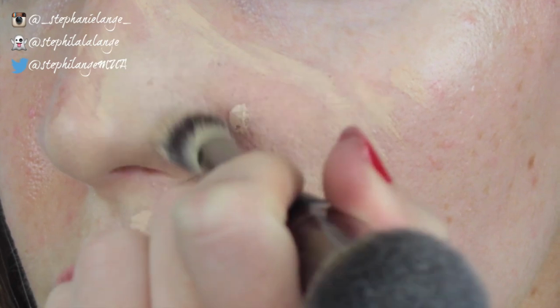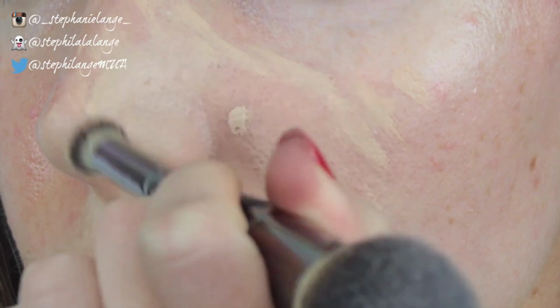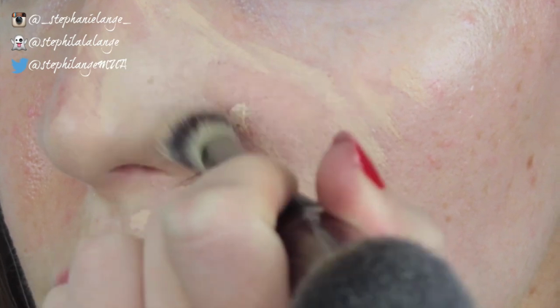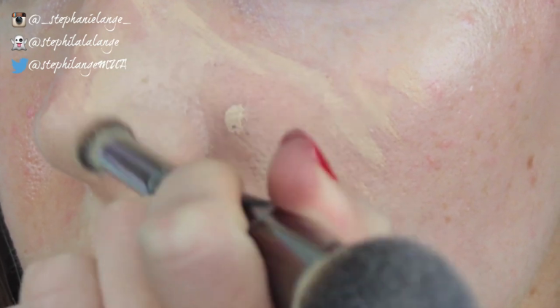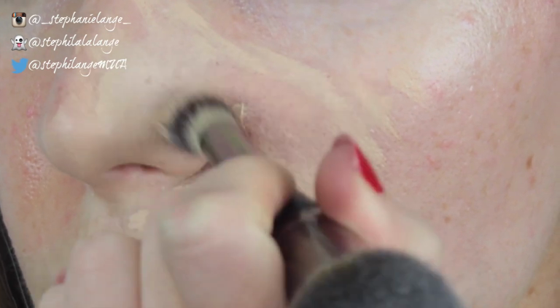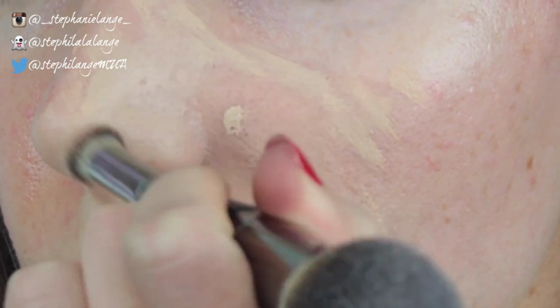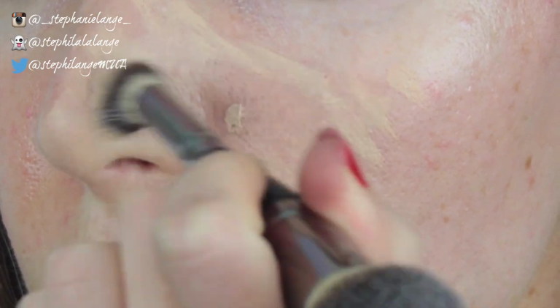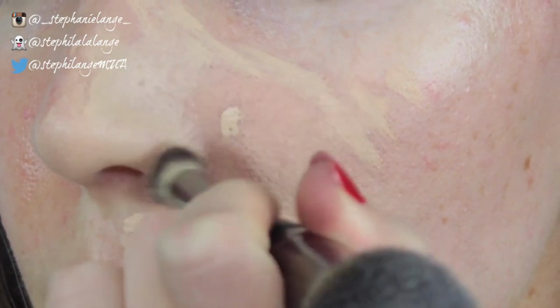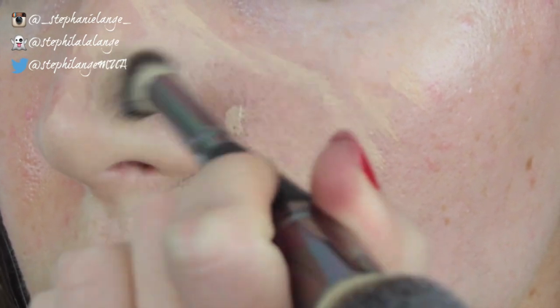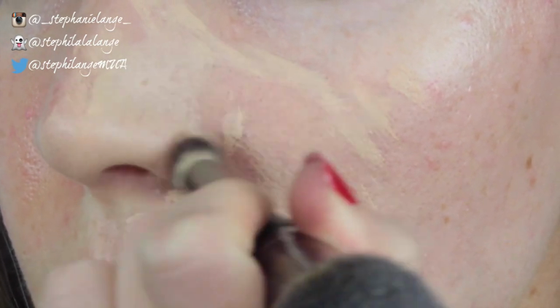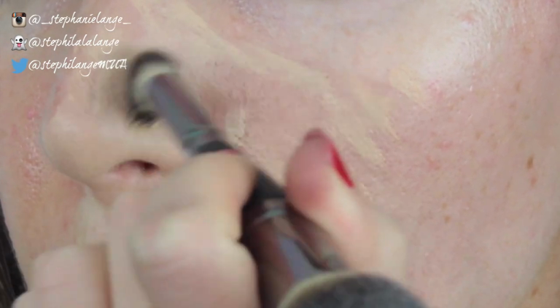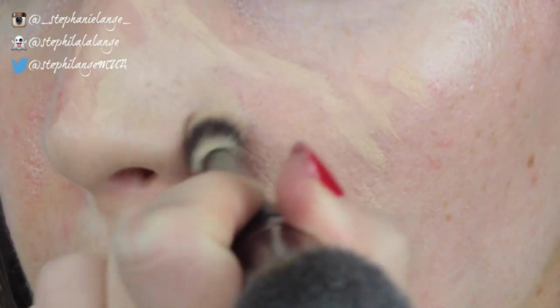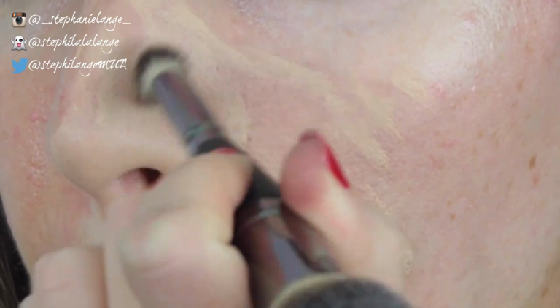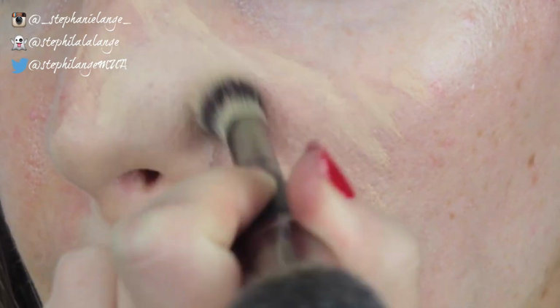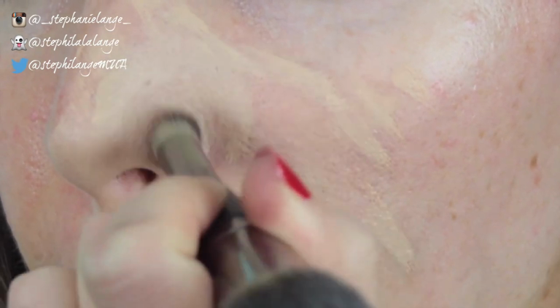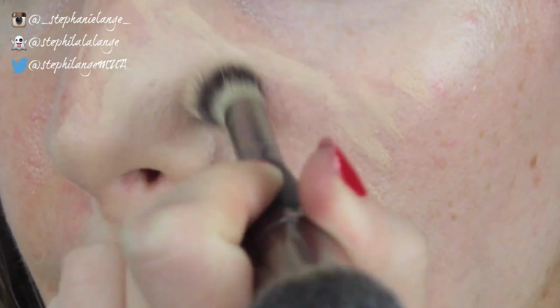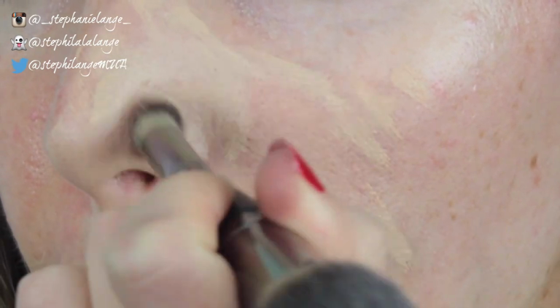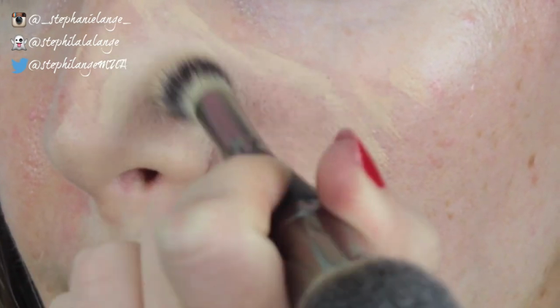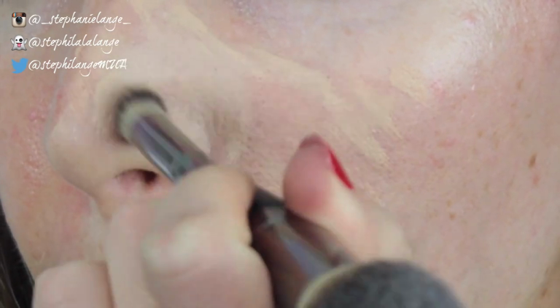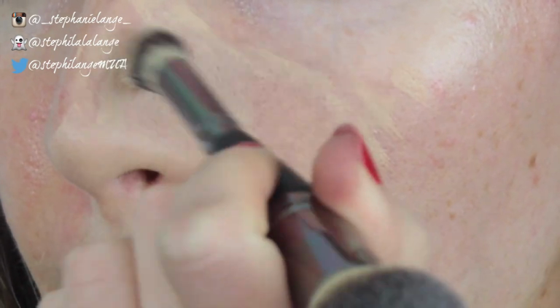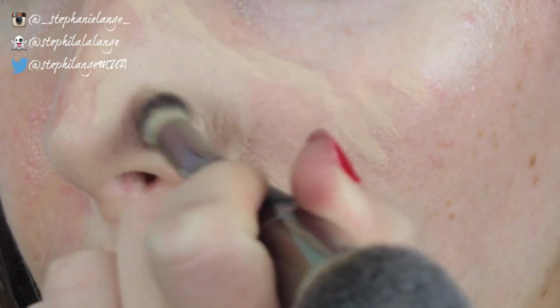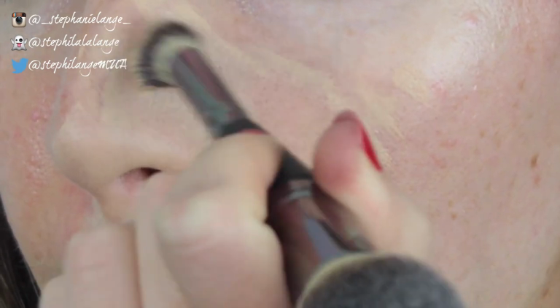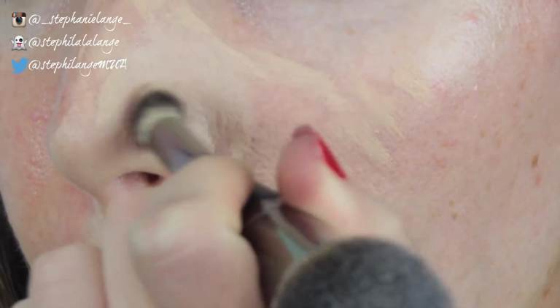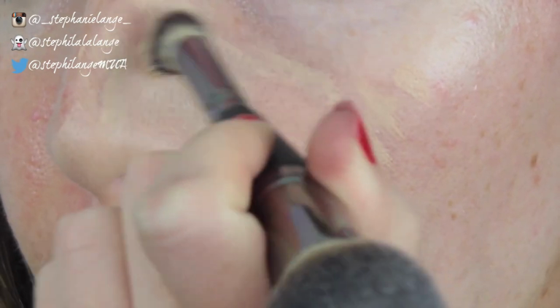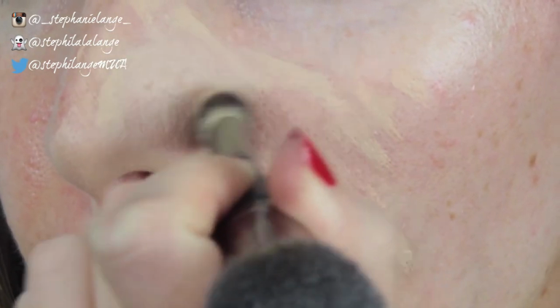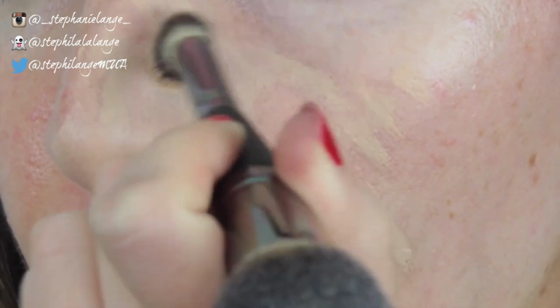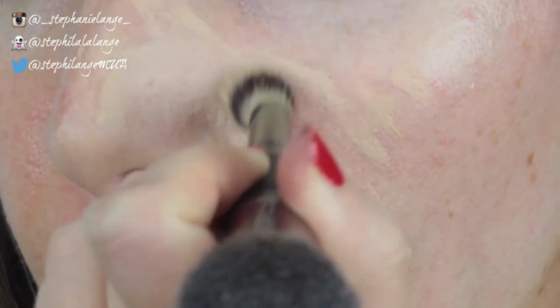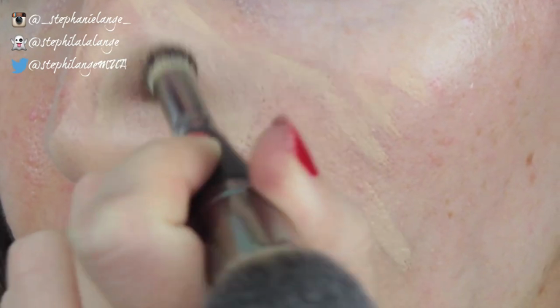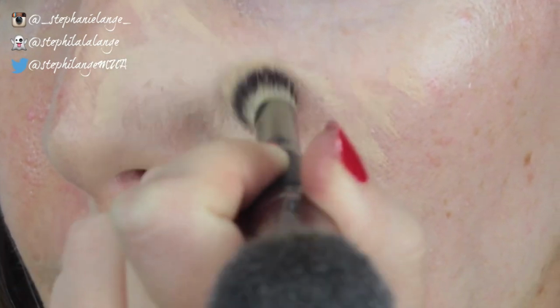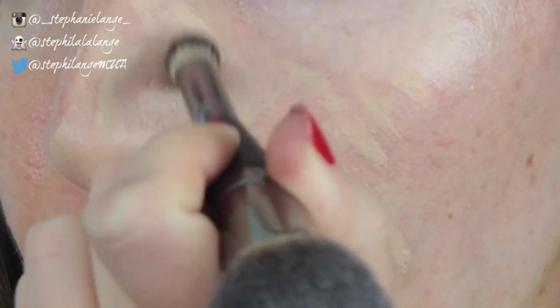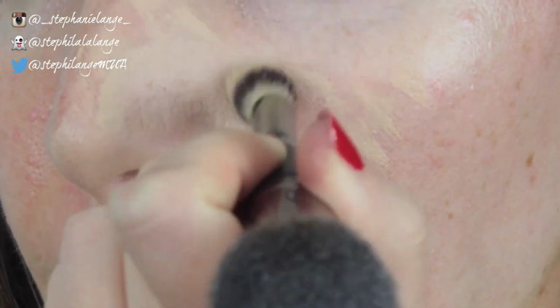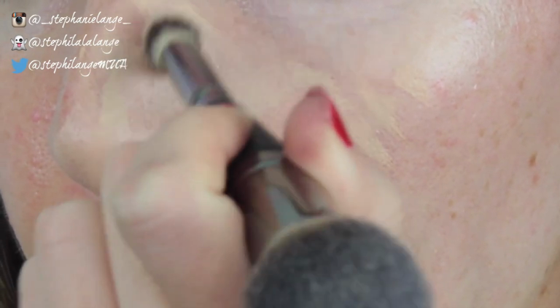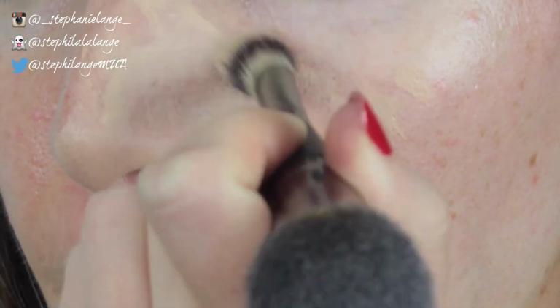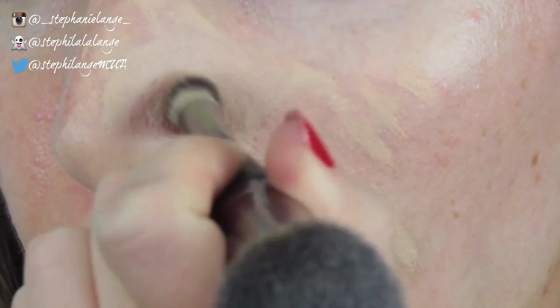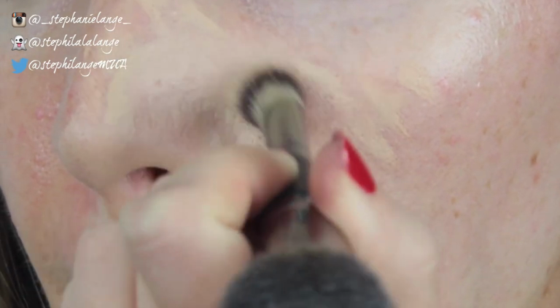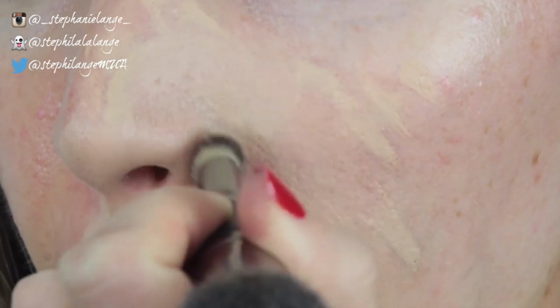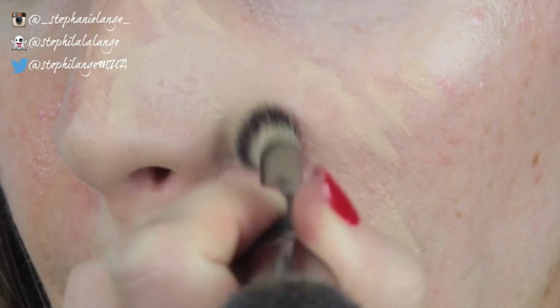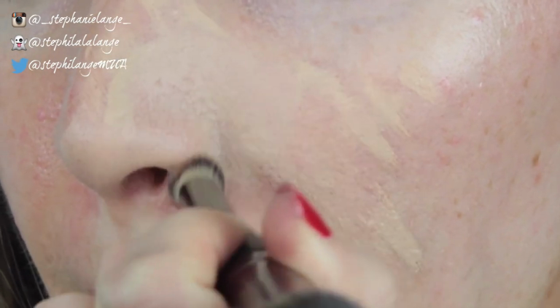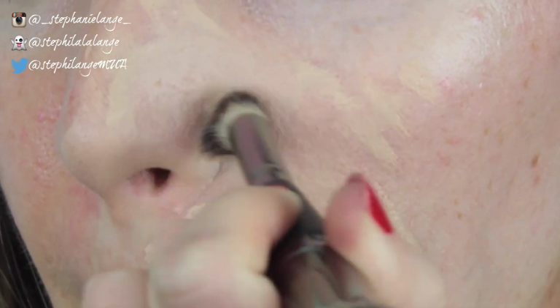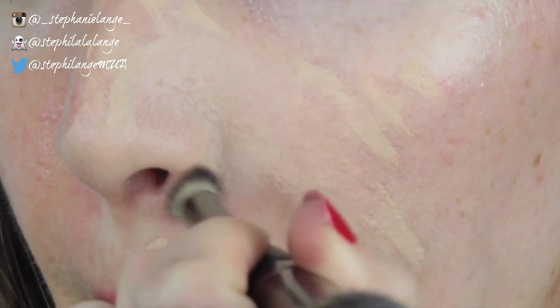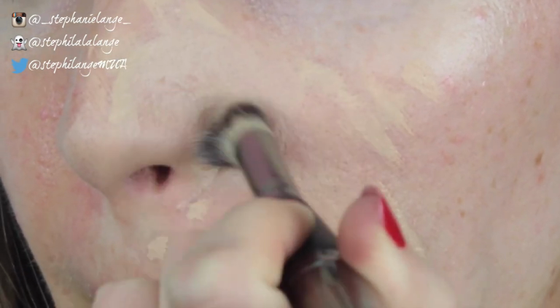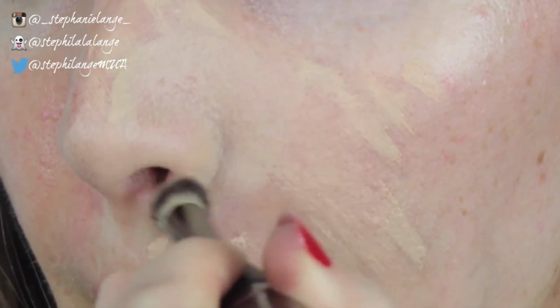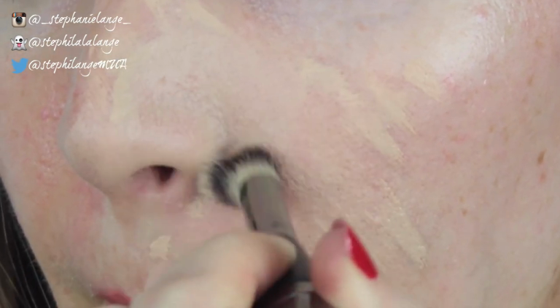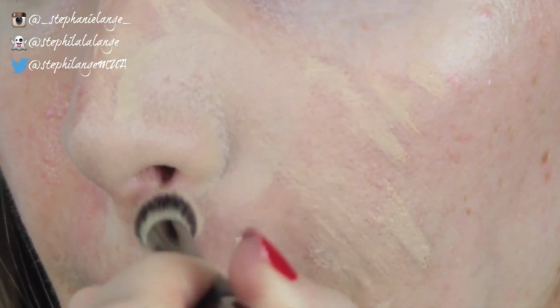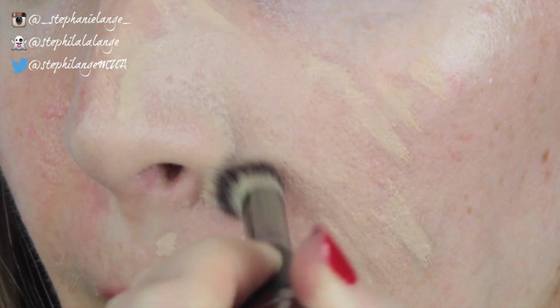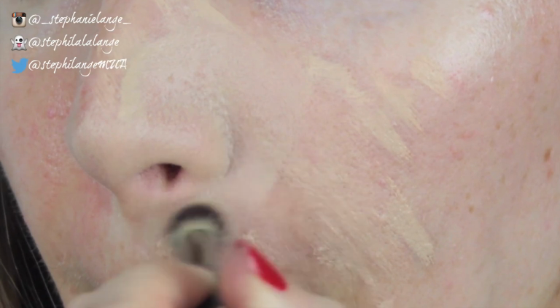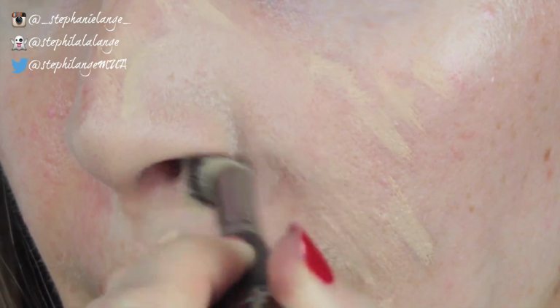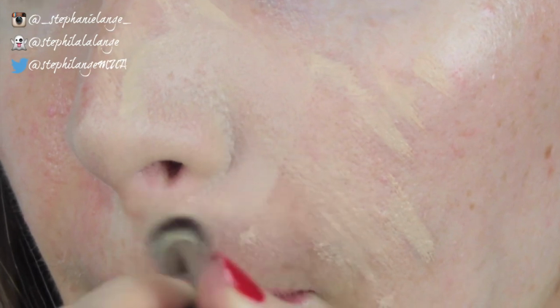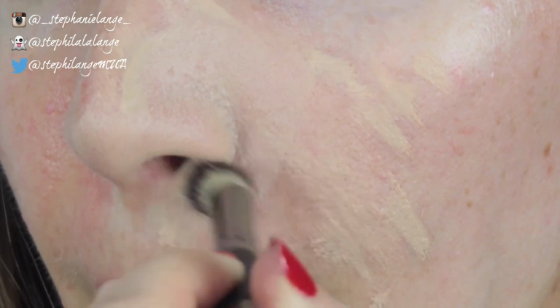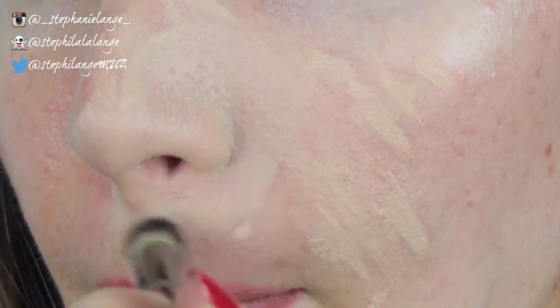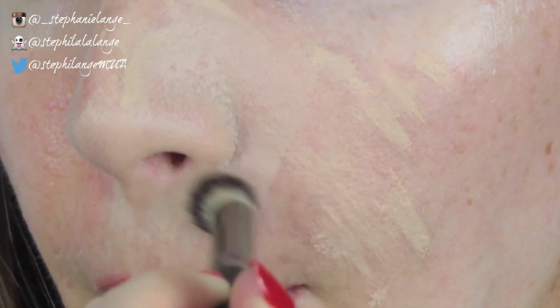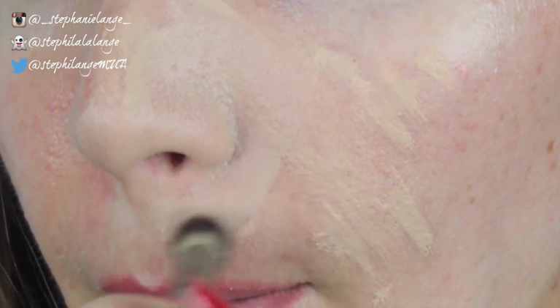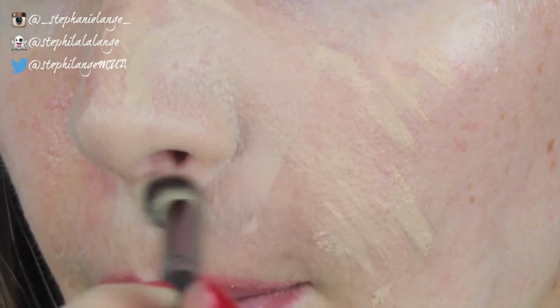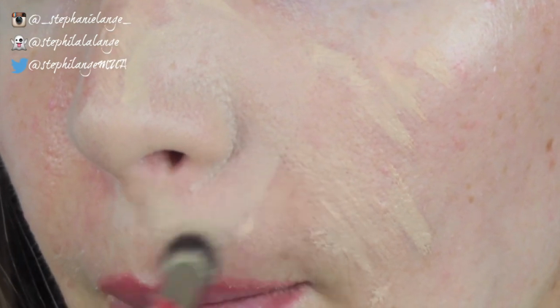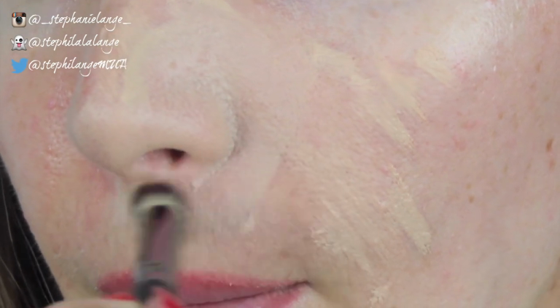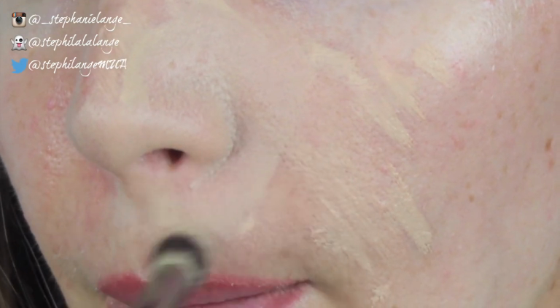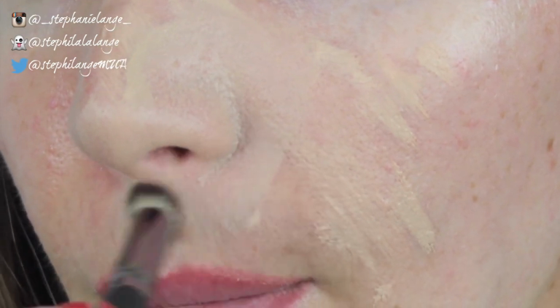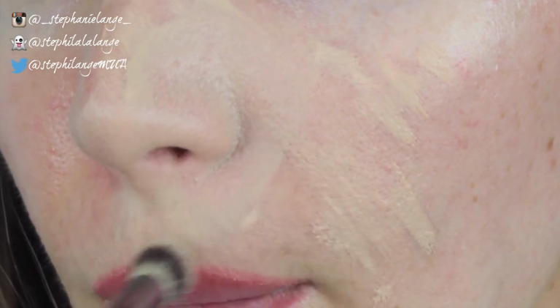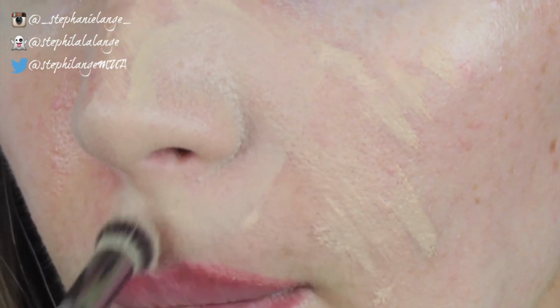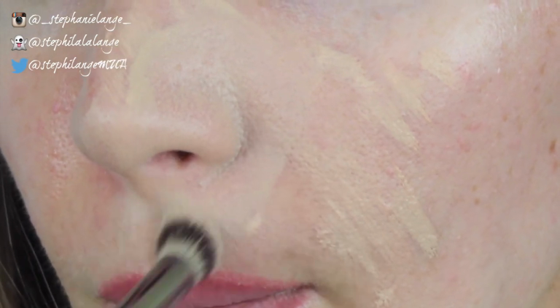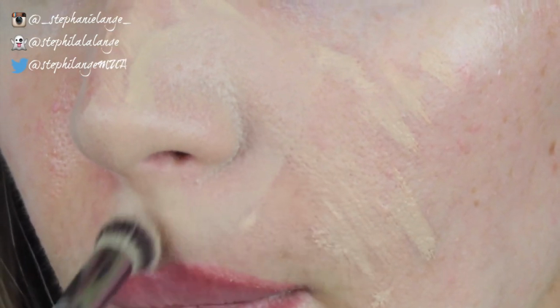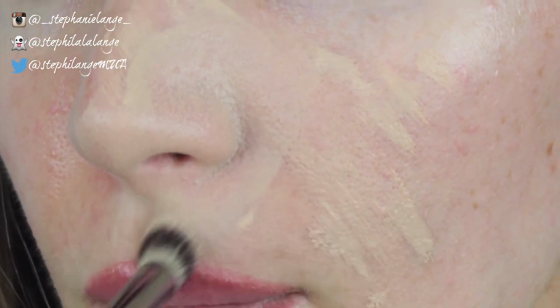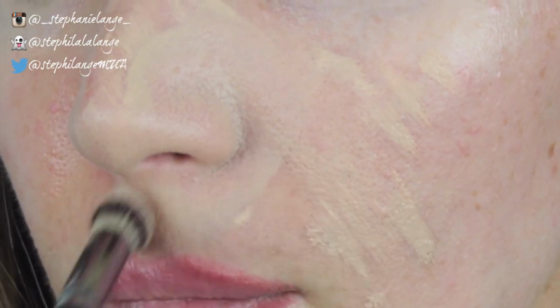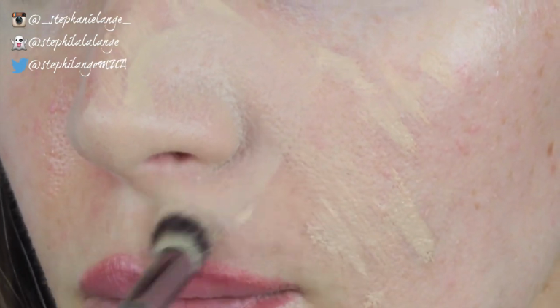By the way, considering this was filmed in HD and very close up, I am aware that I have peach fuzz and dry lips — but I'm a human, not a robot.